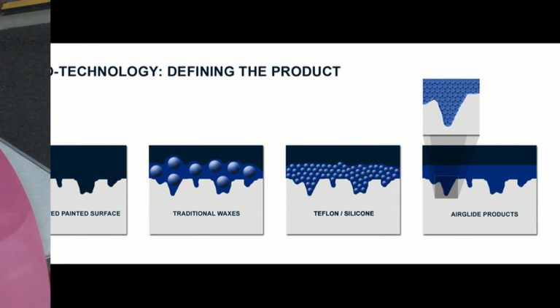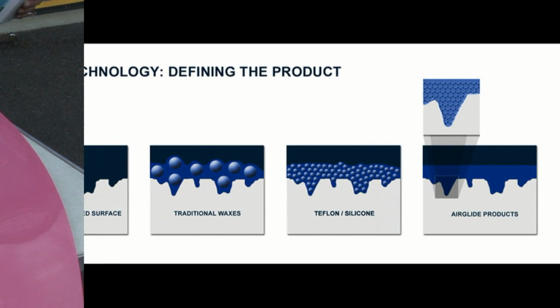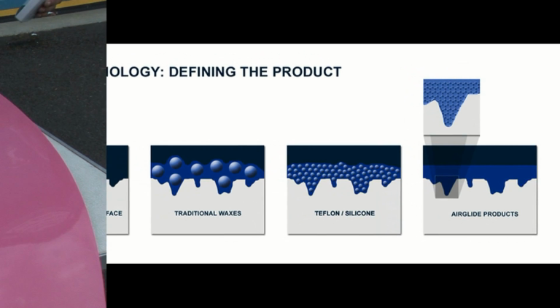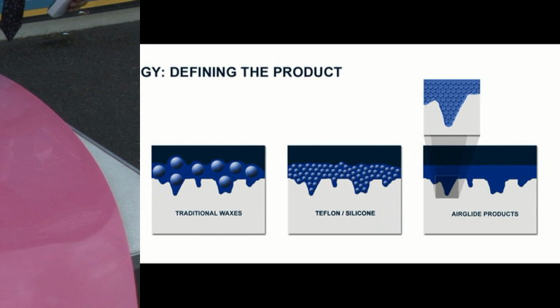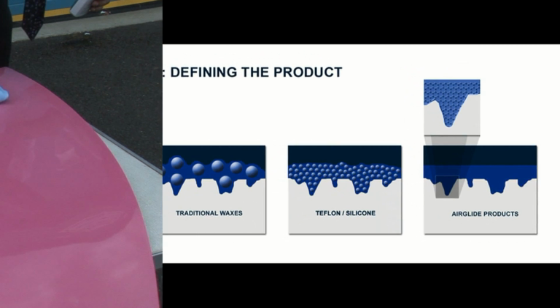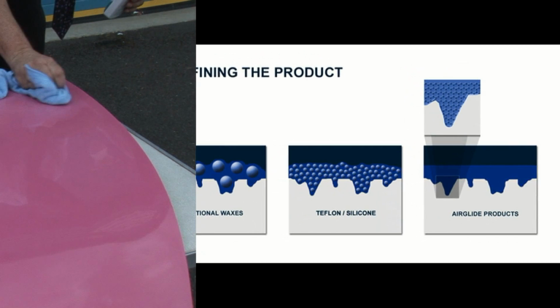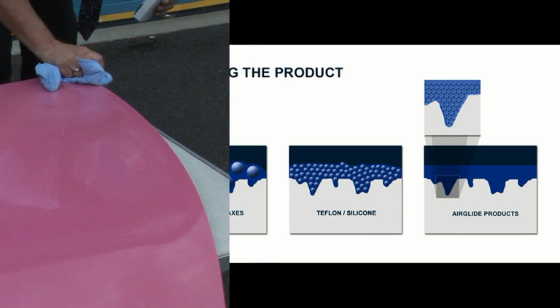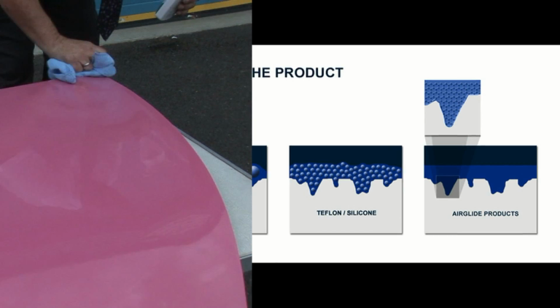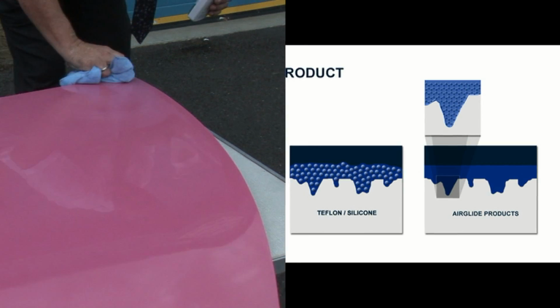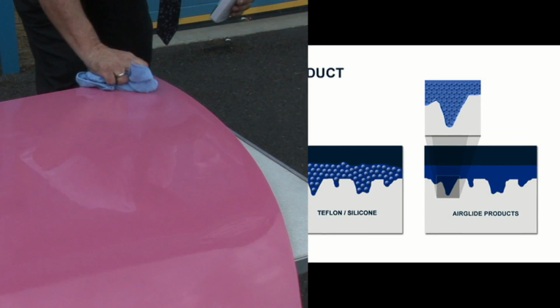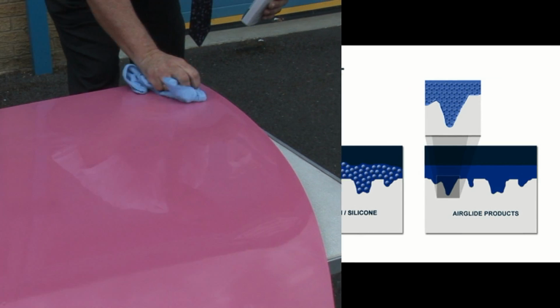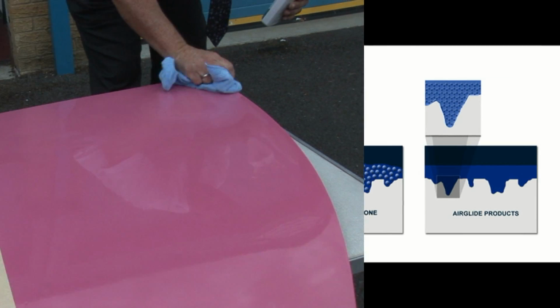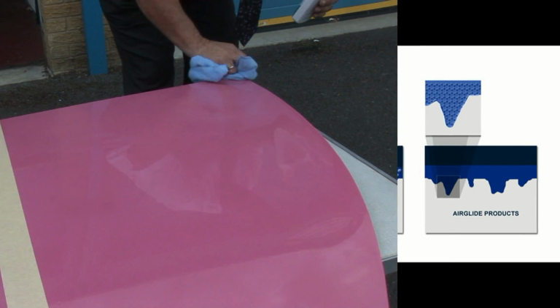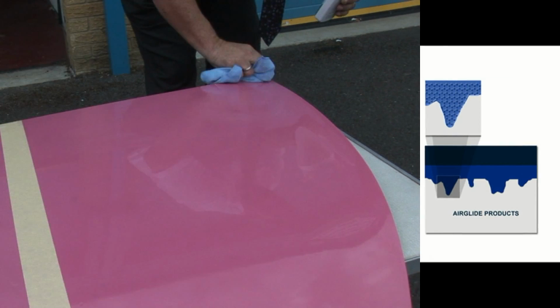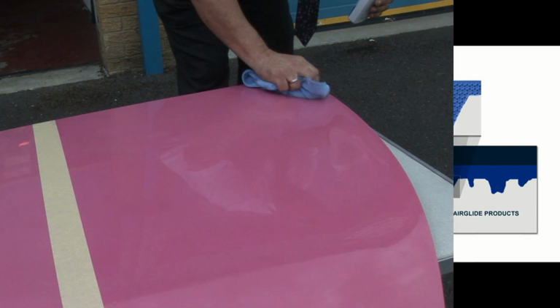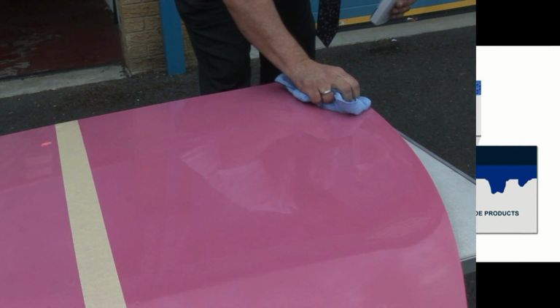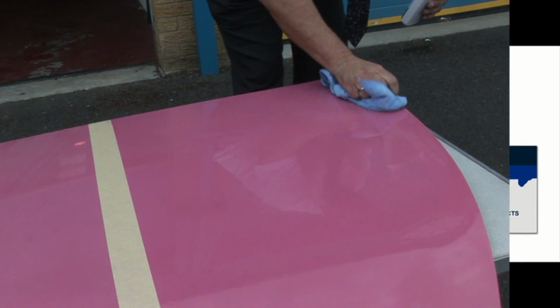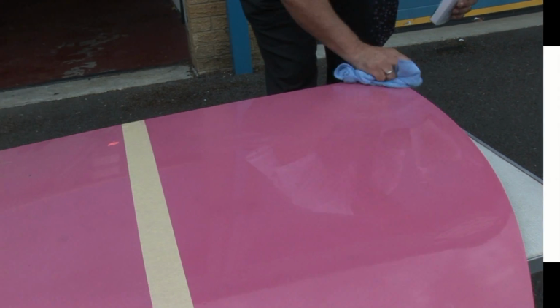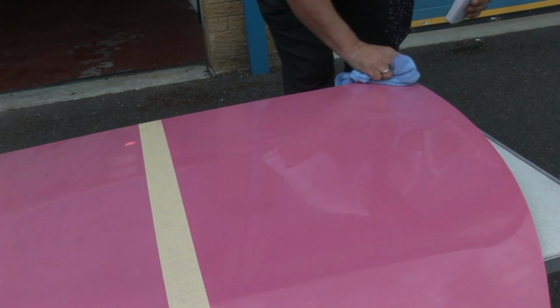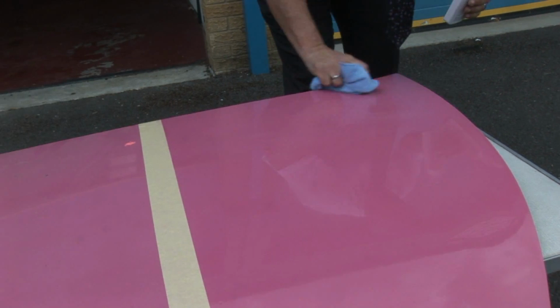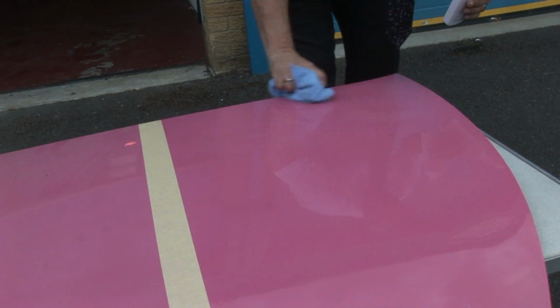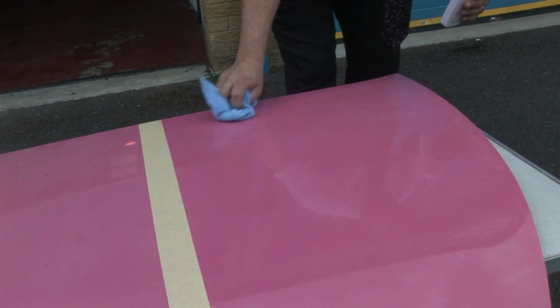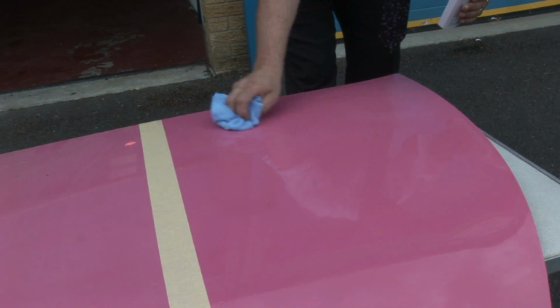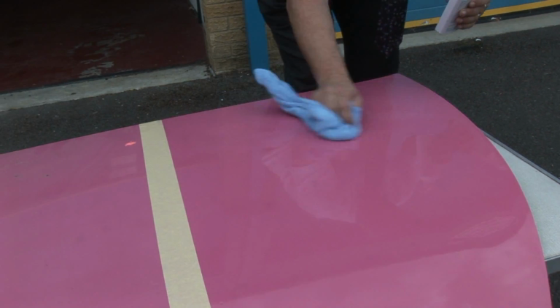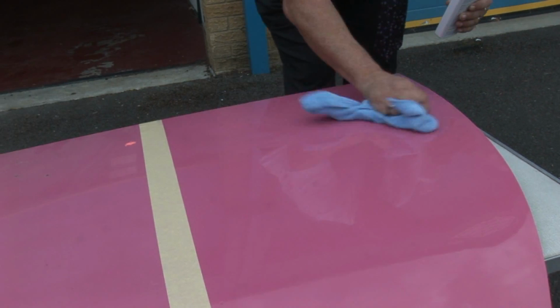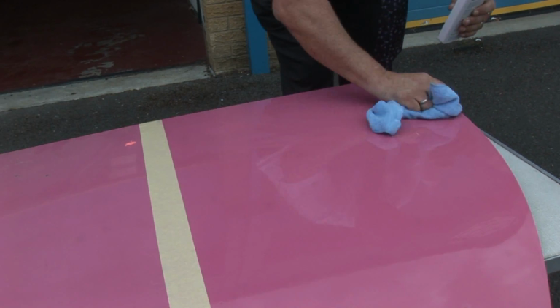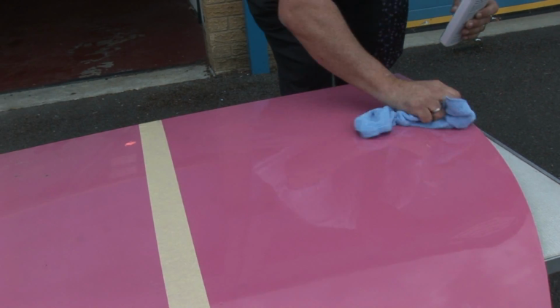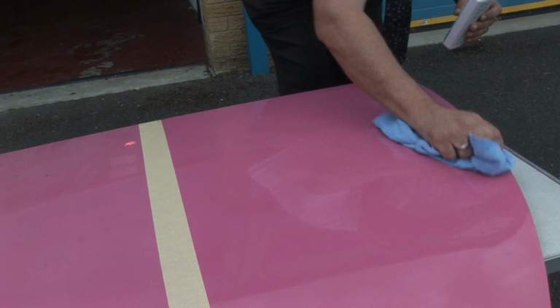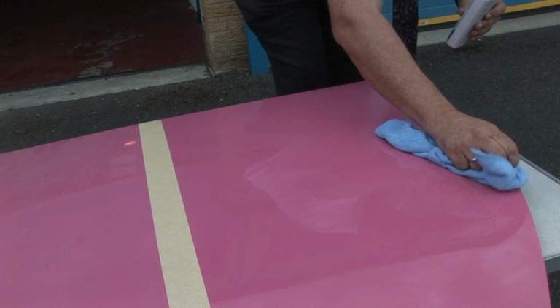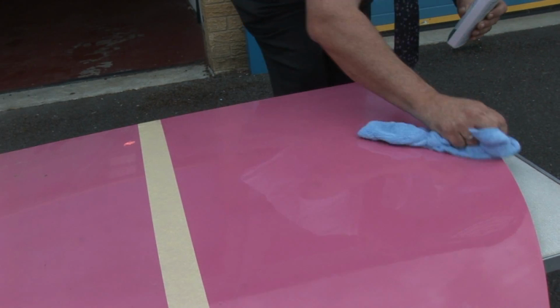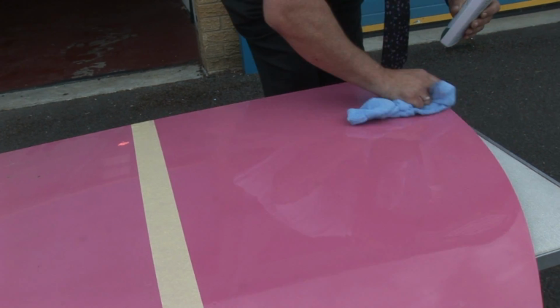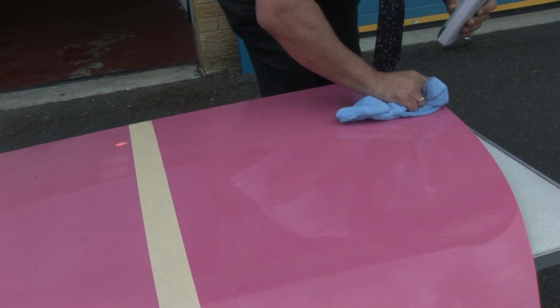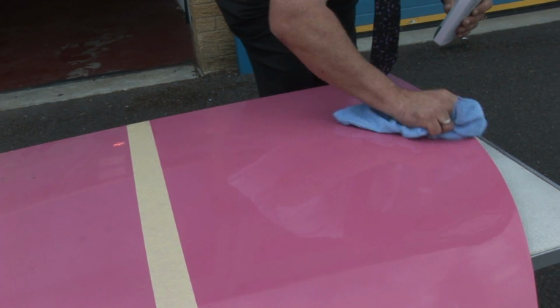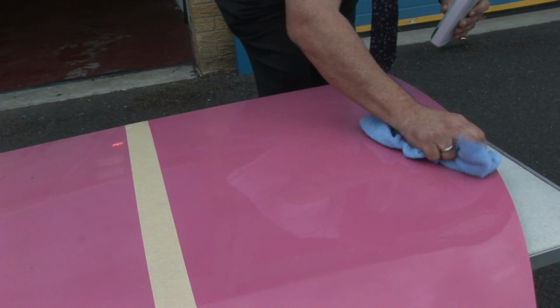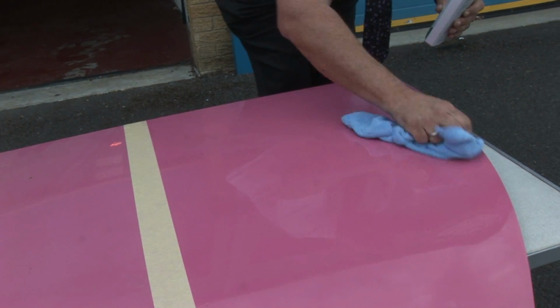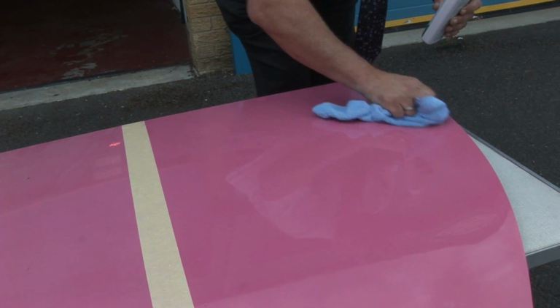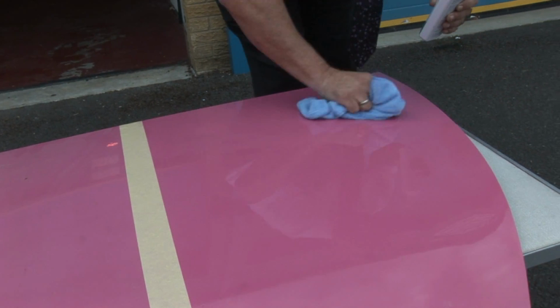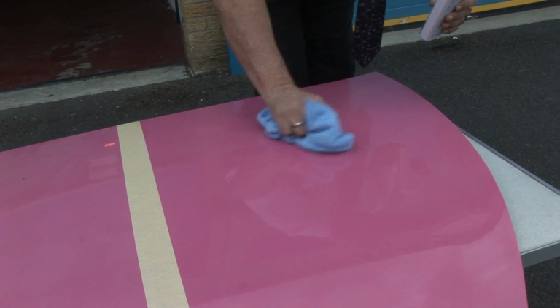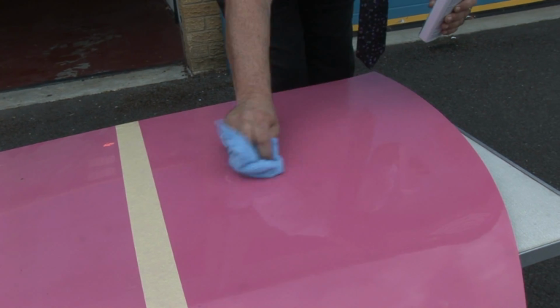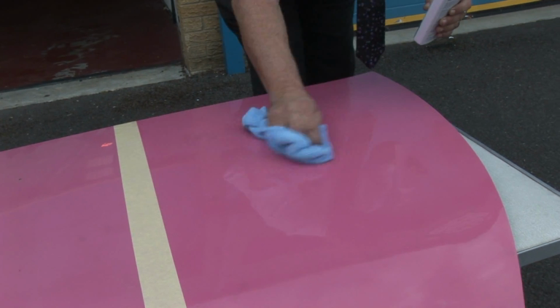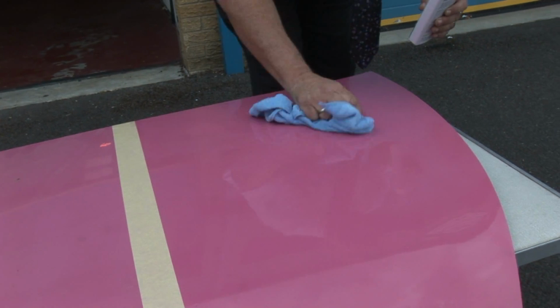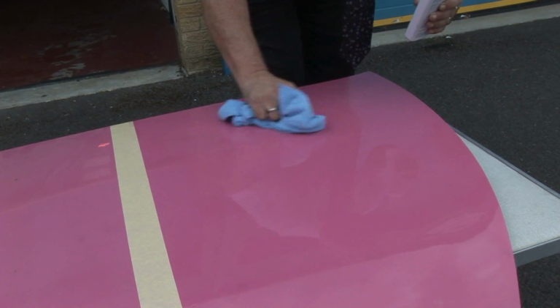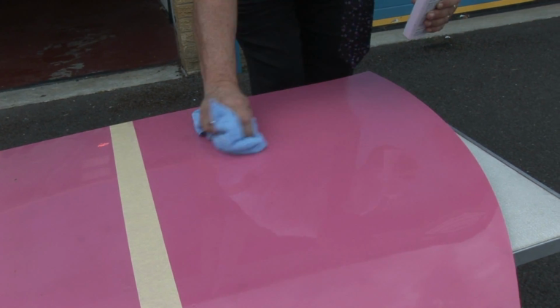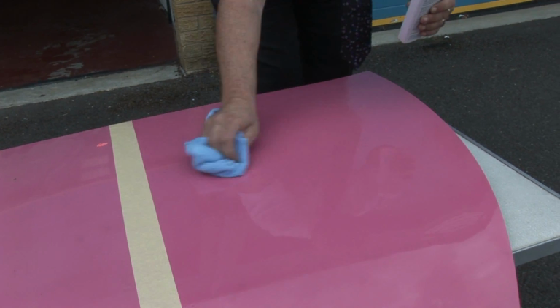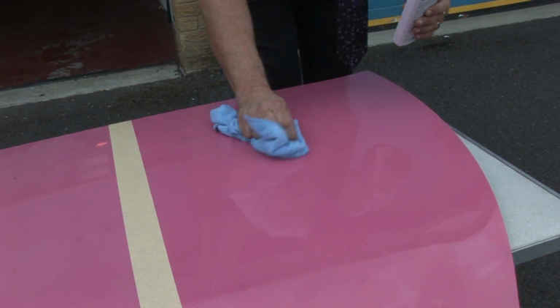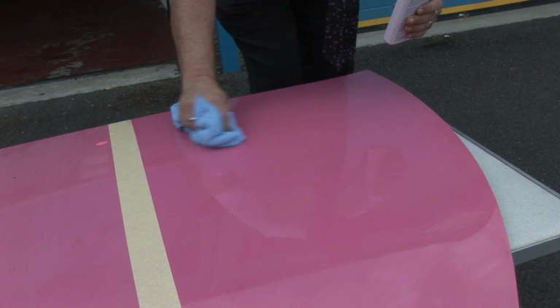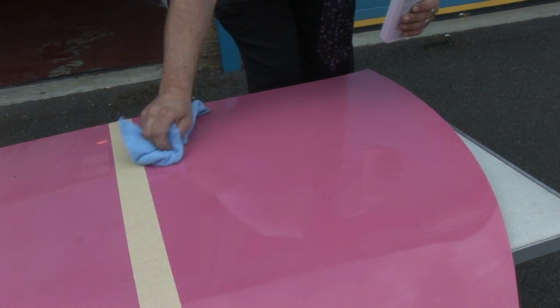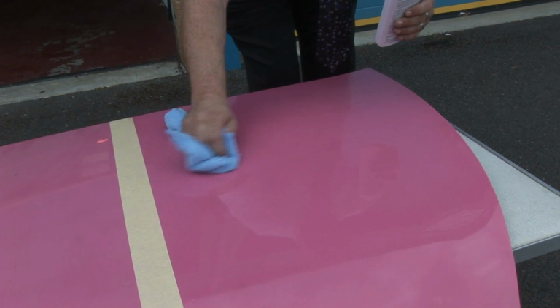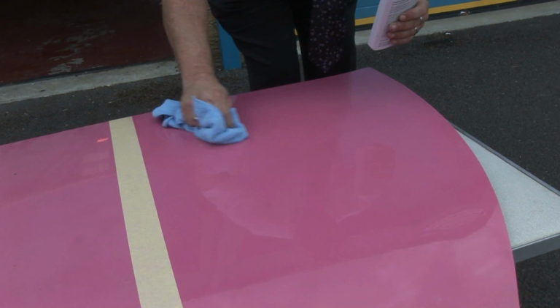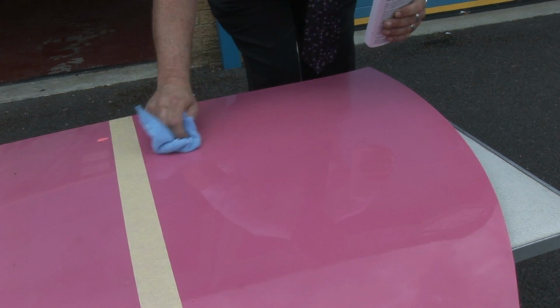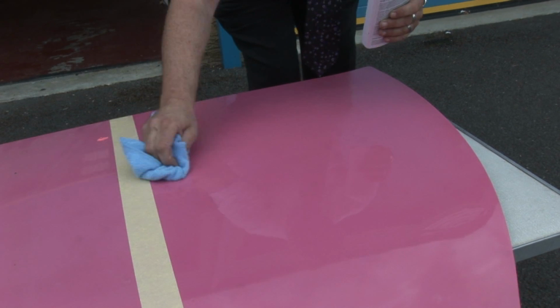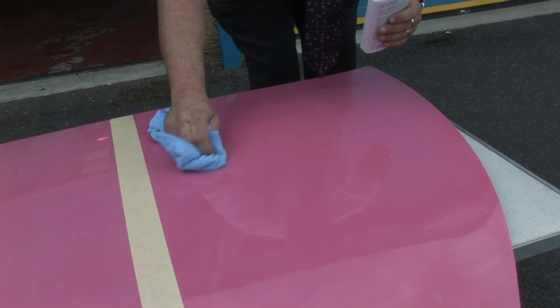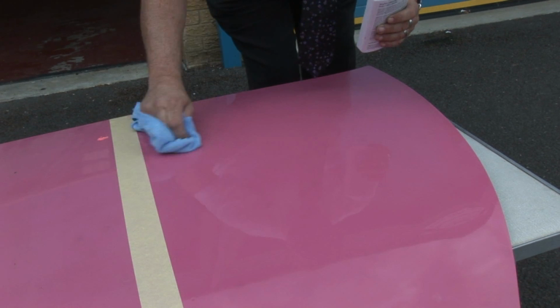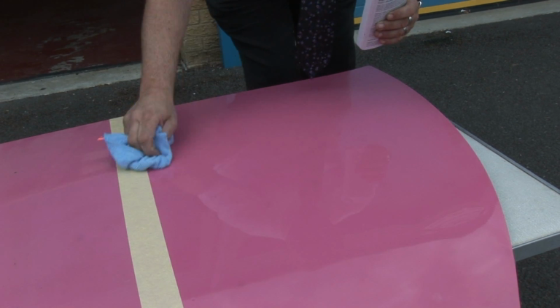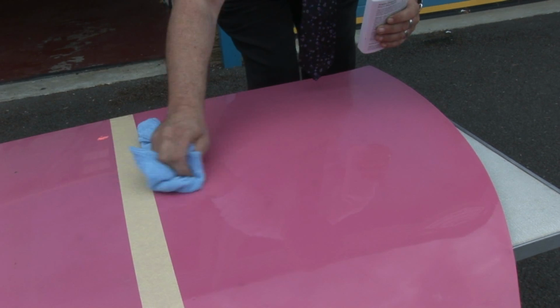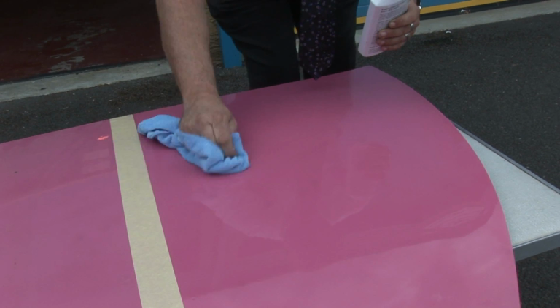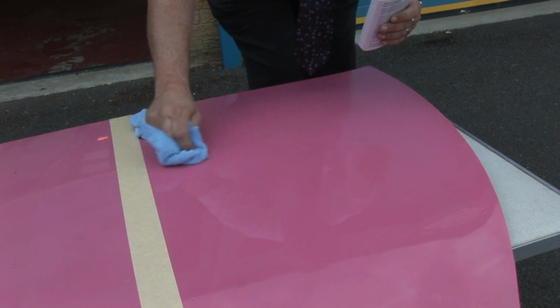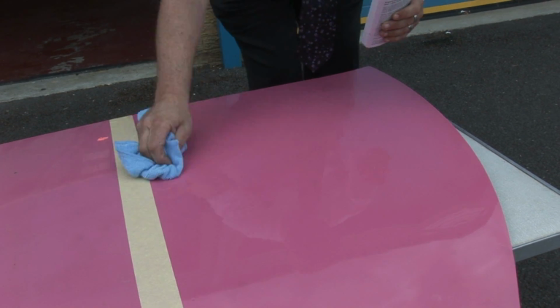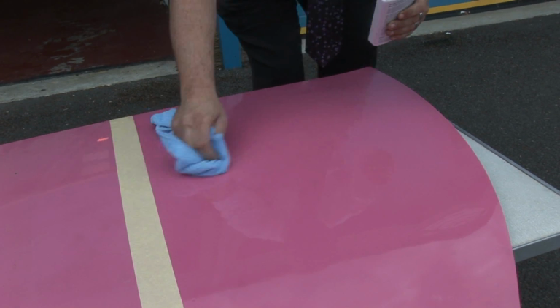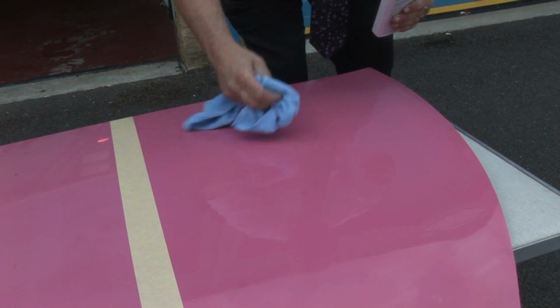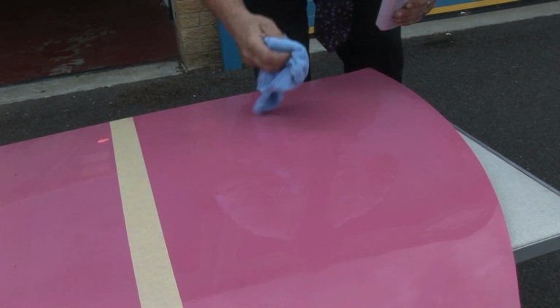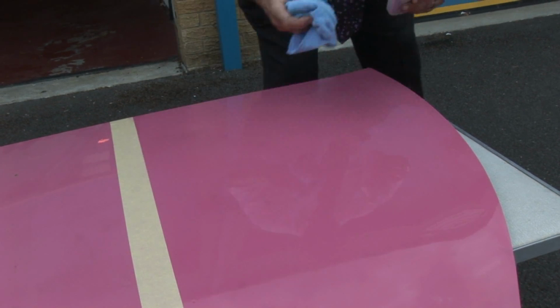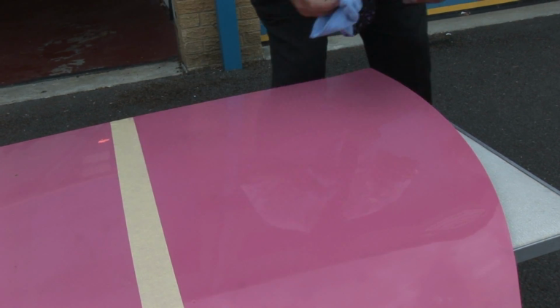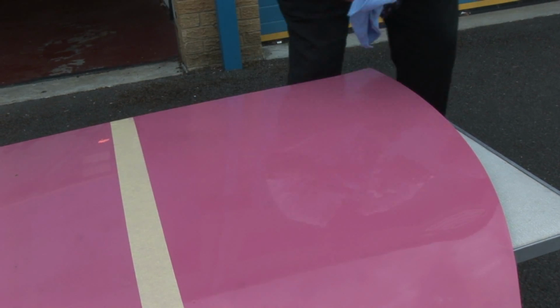Notice how there's virtually no pressure required either to apply or finish Airglide Ultimate Shield Protection.